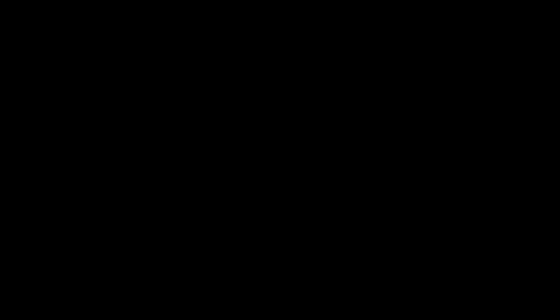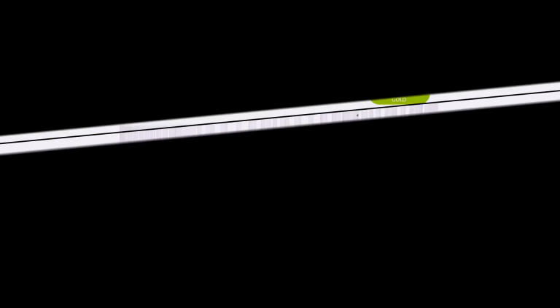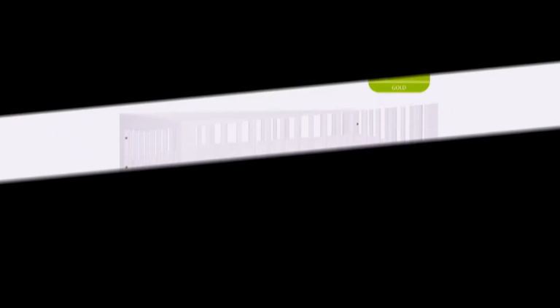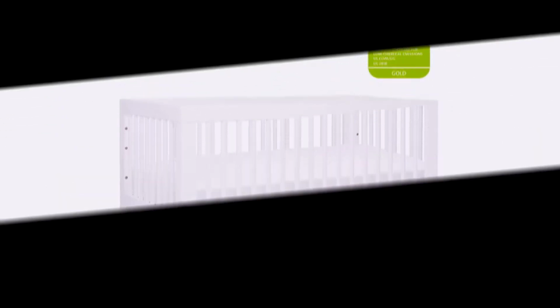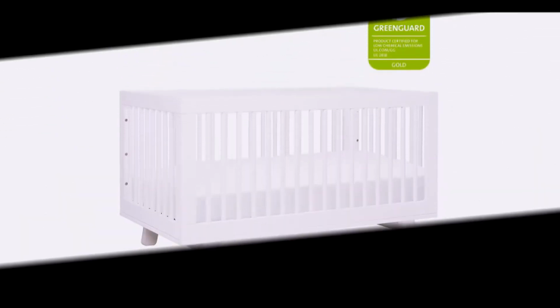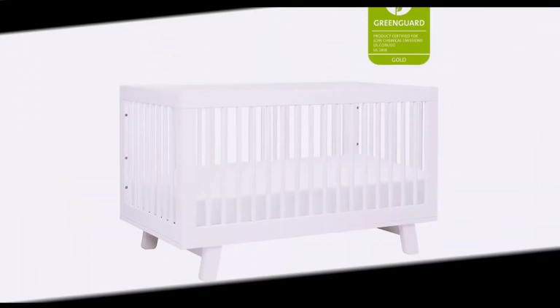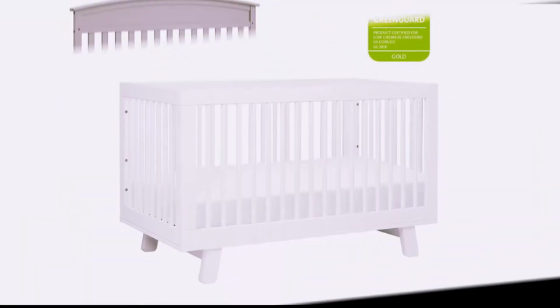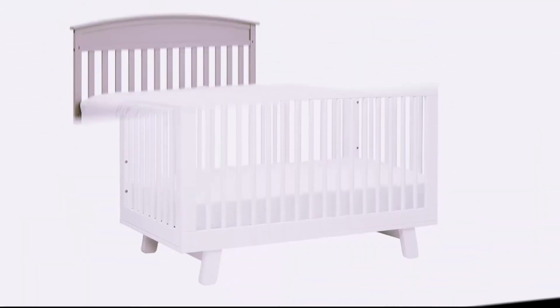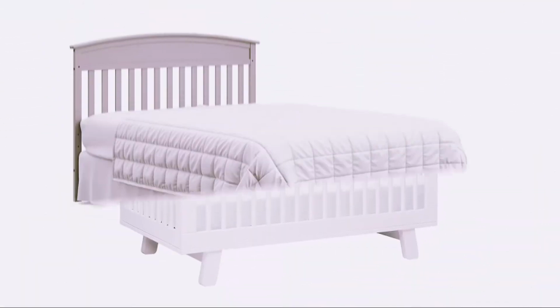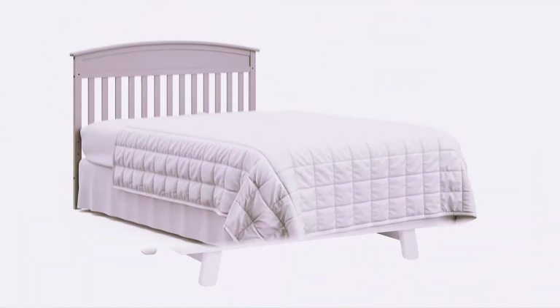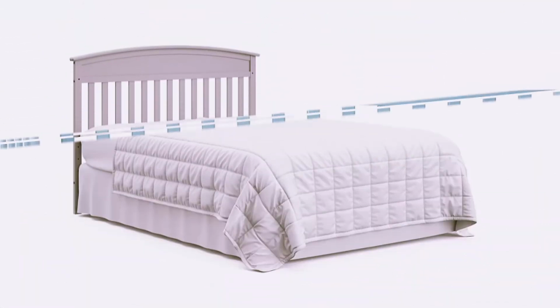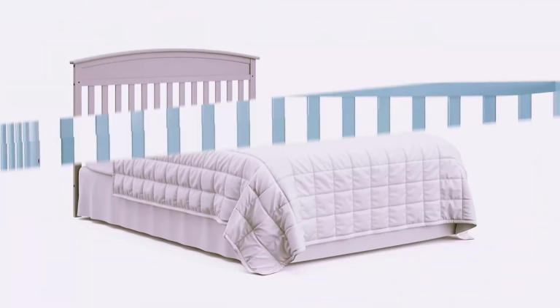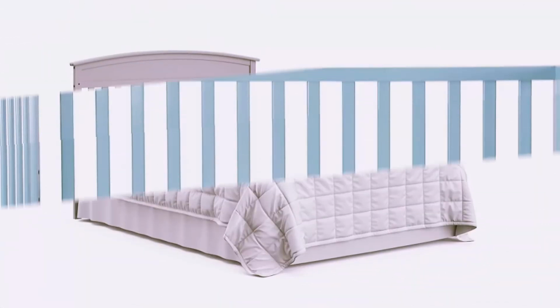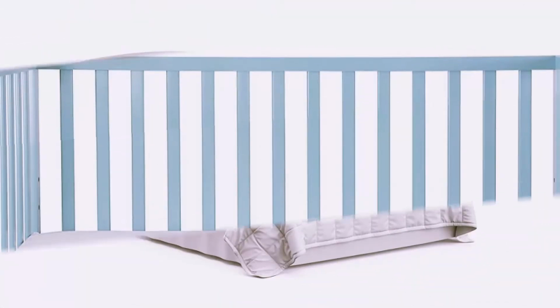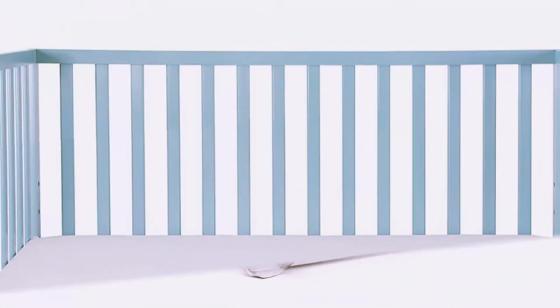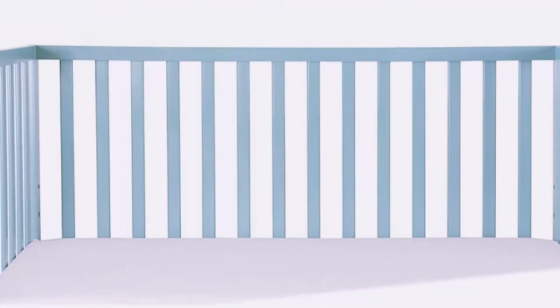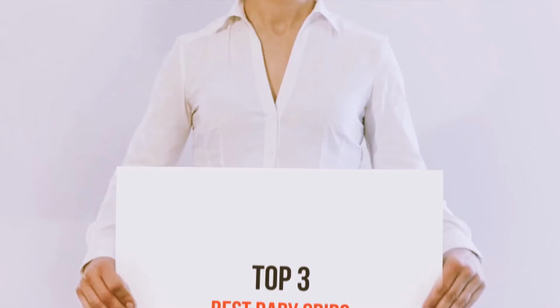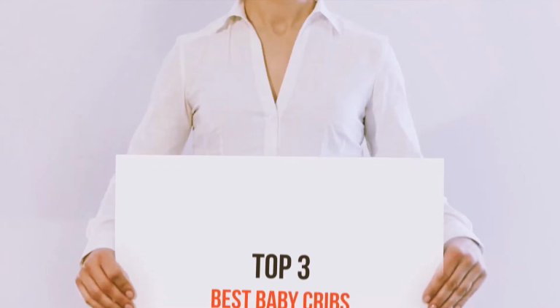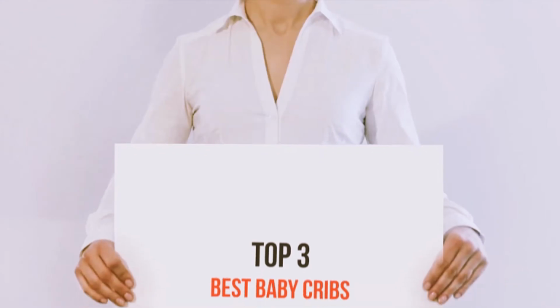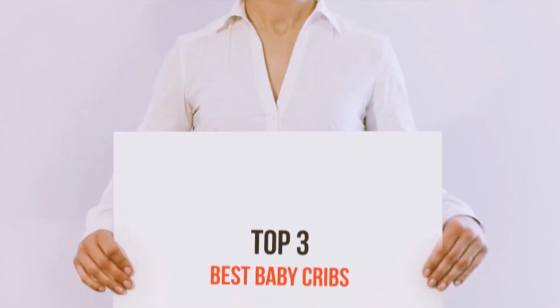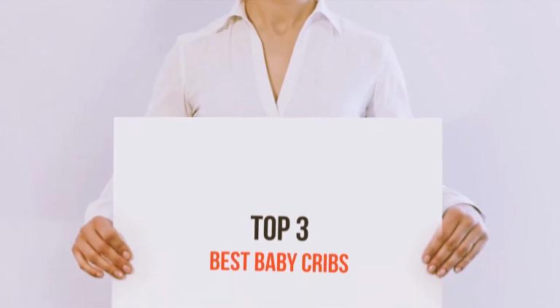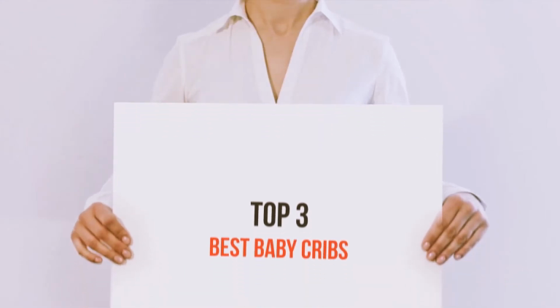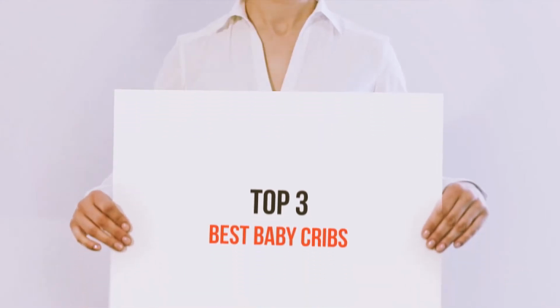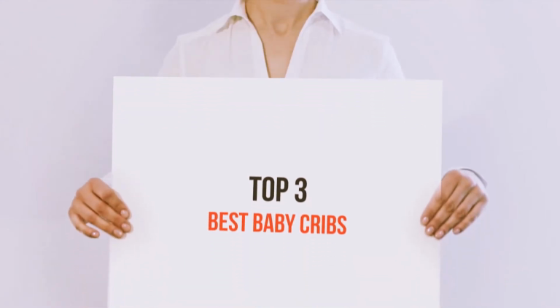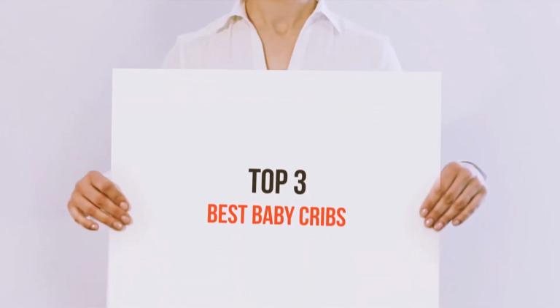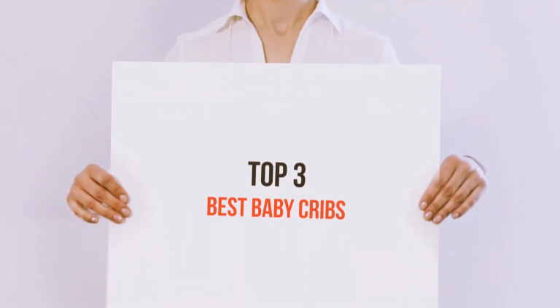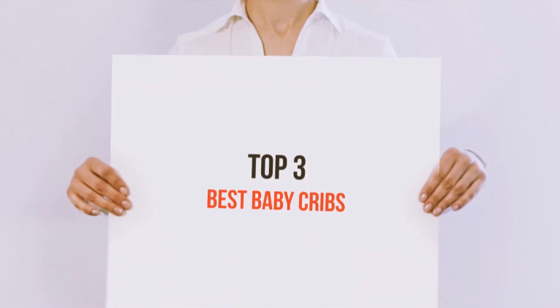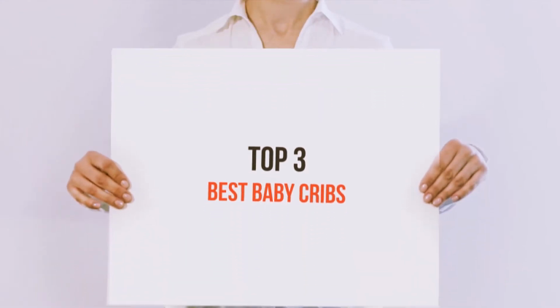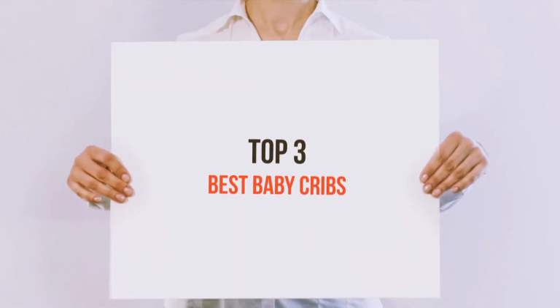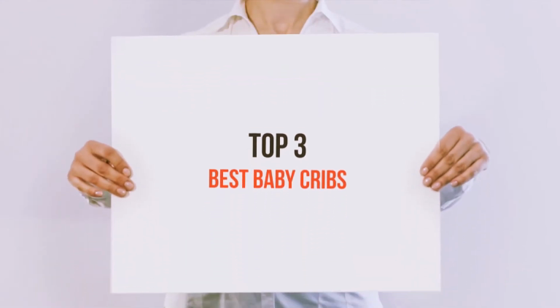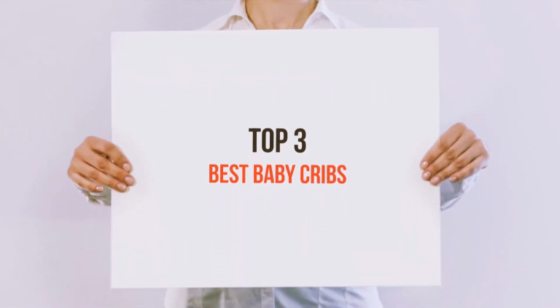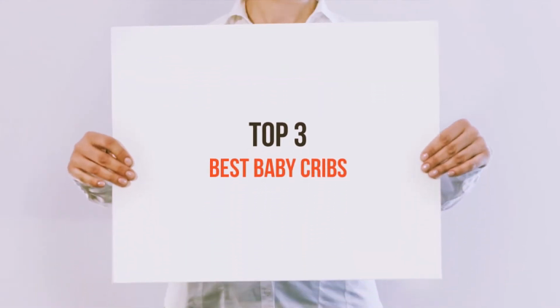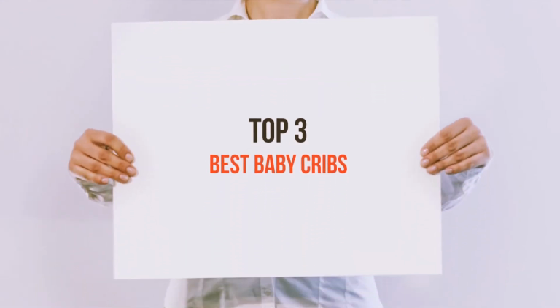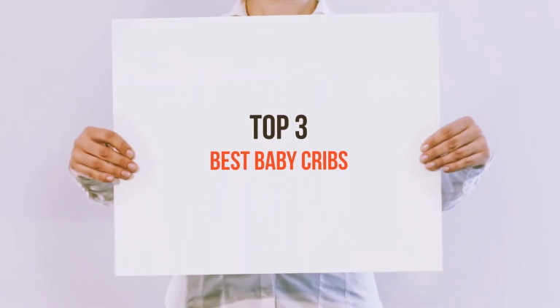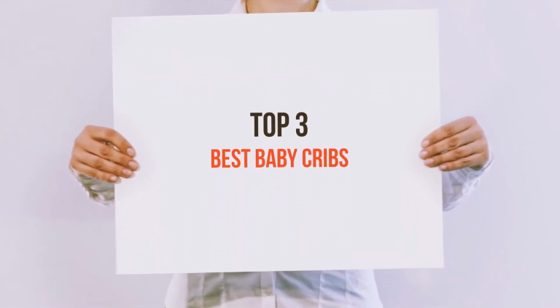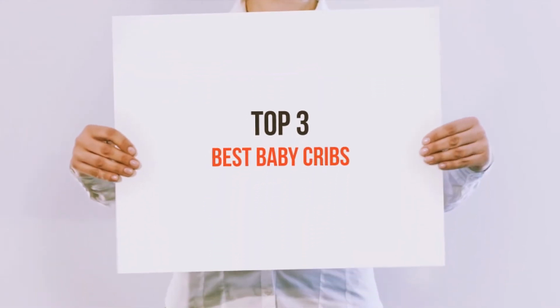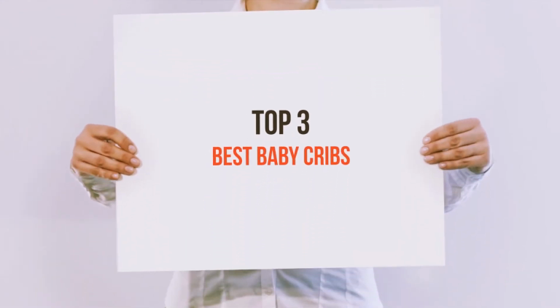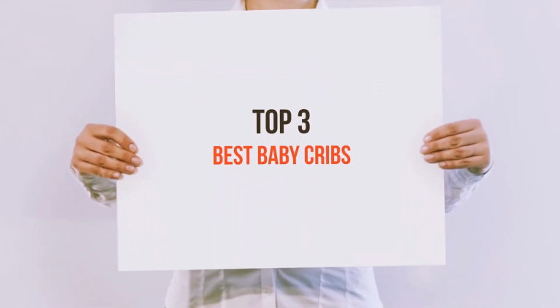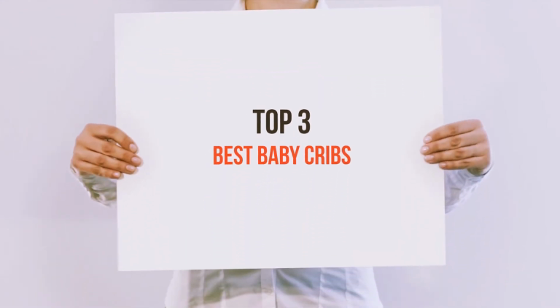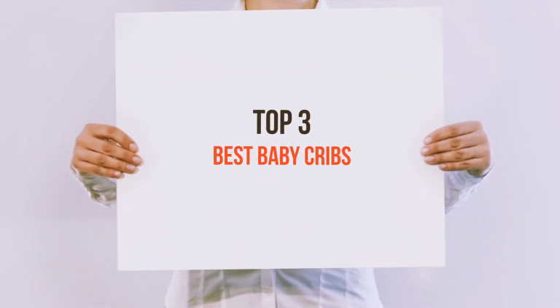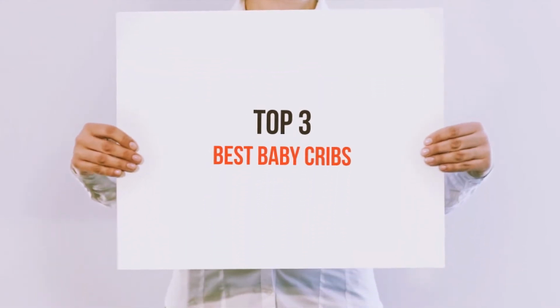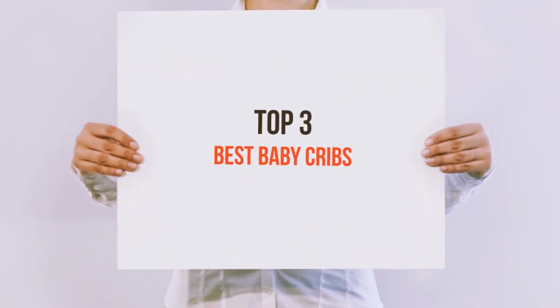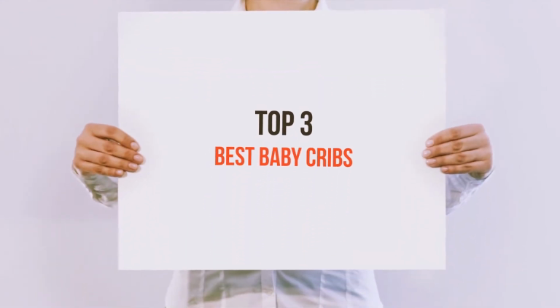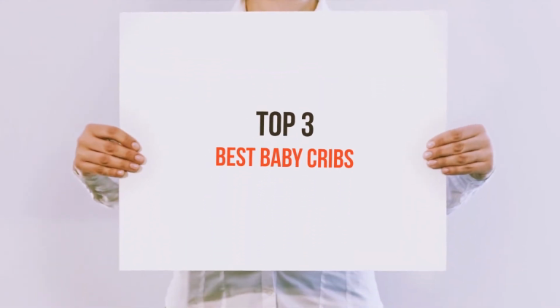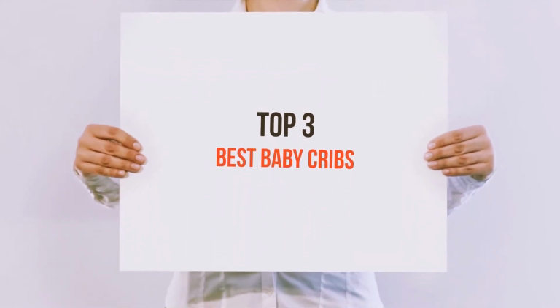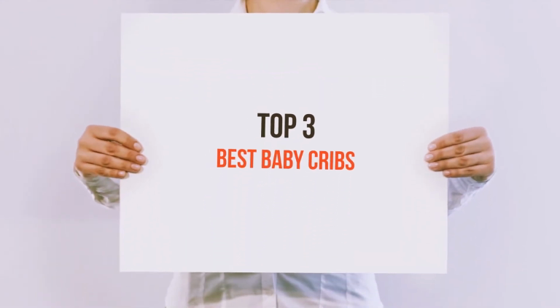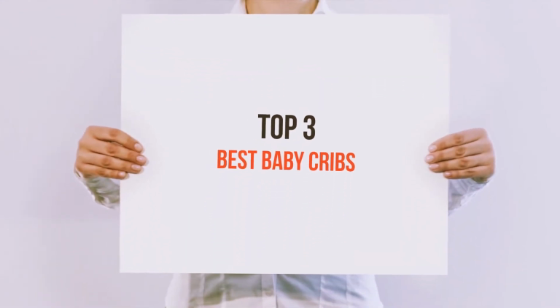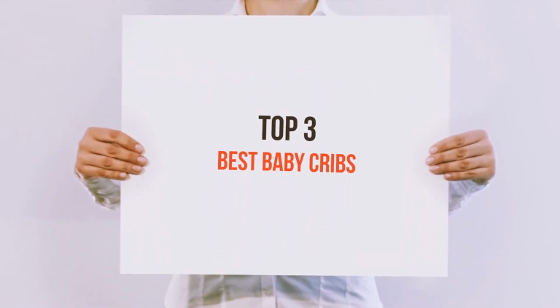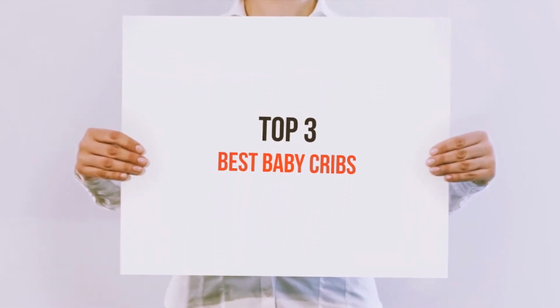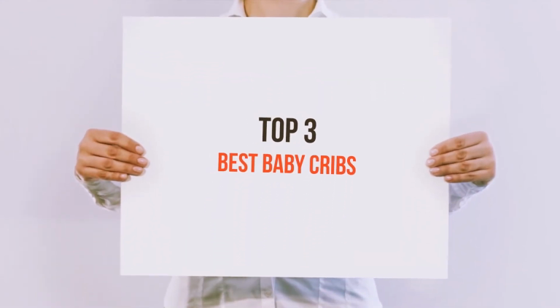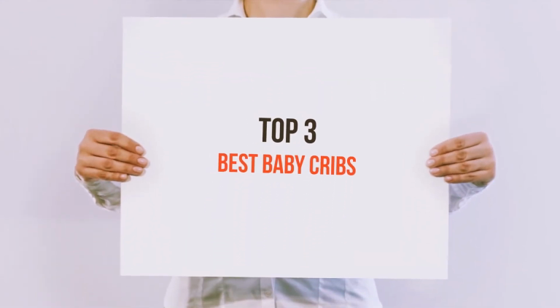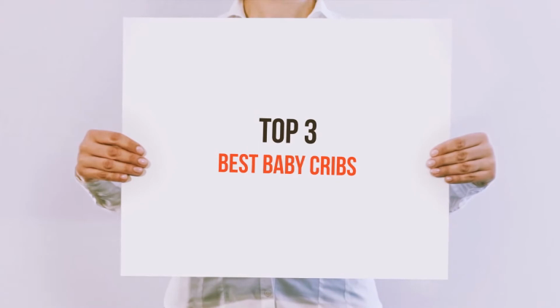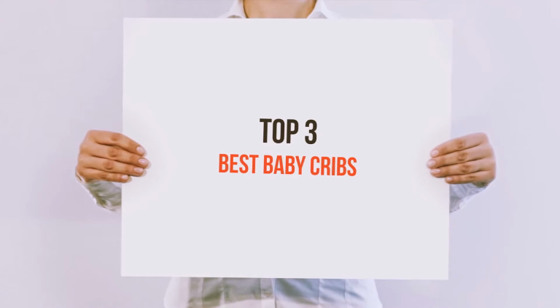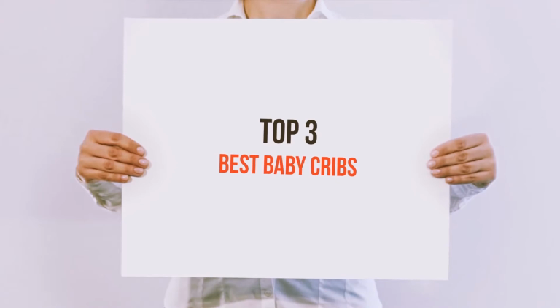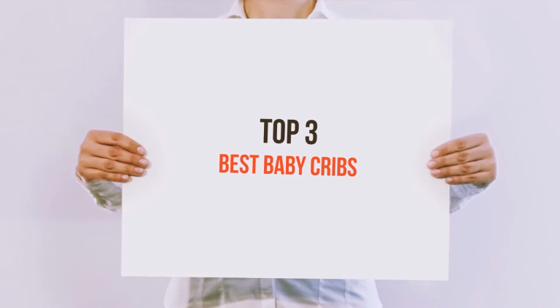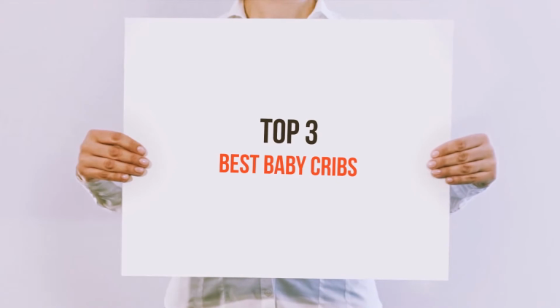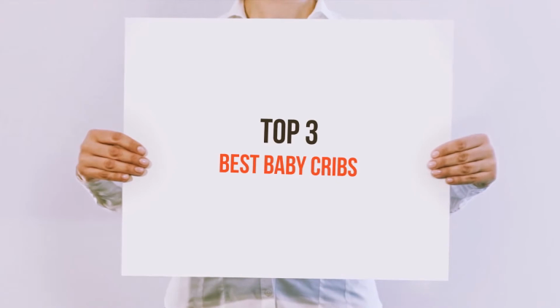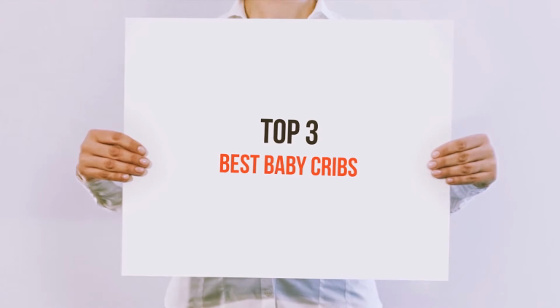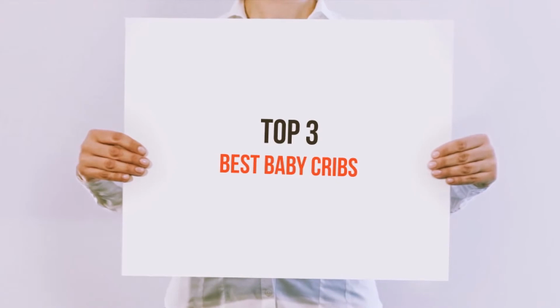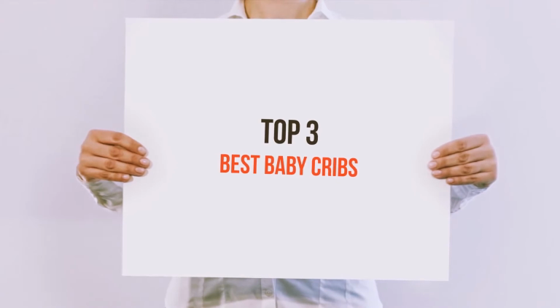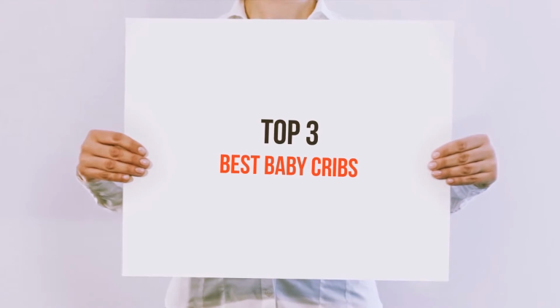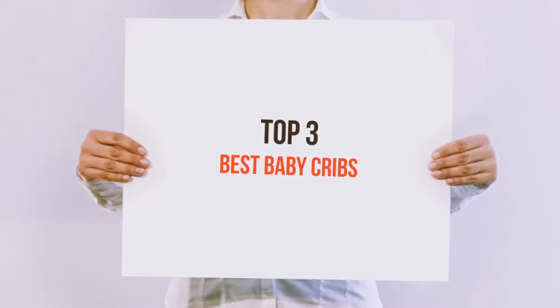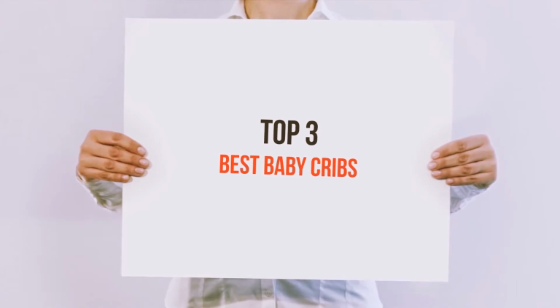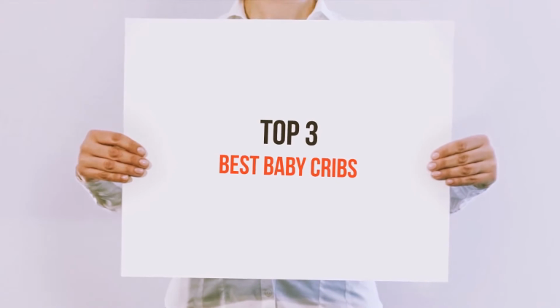Hi everyone, welcome back to my channel. Today I'm going to talk about the Top 3 Best Baby Cribs.